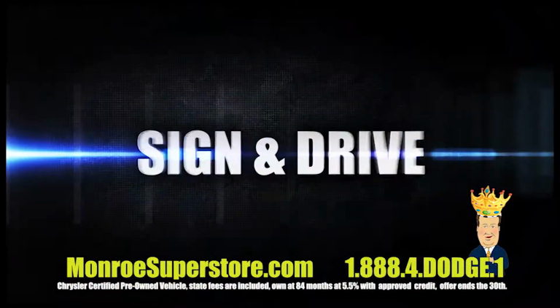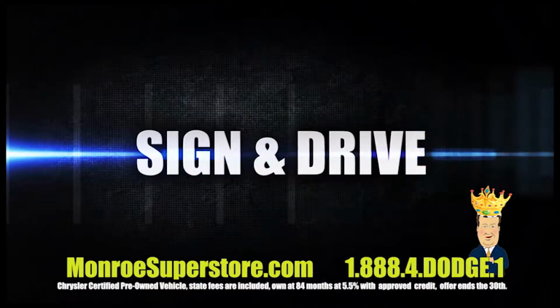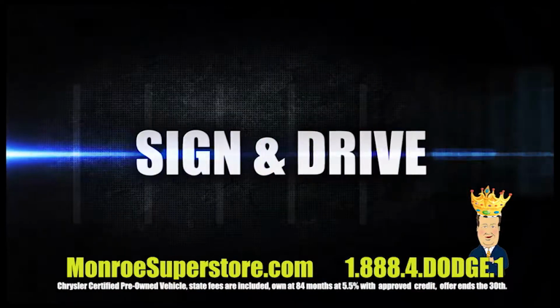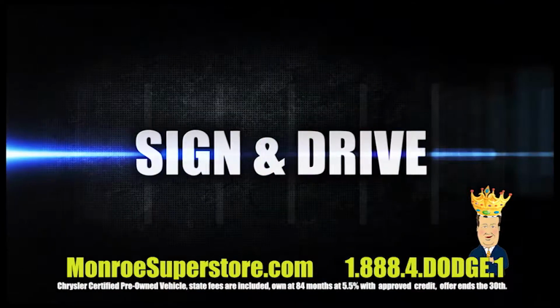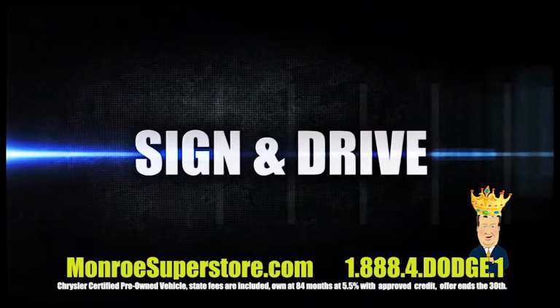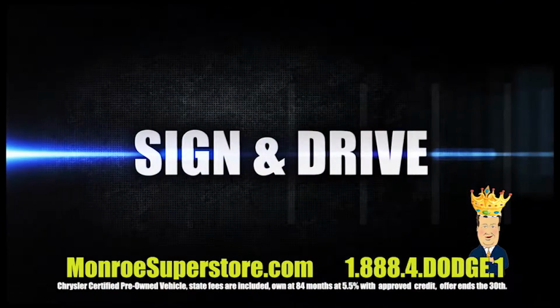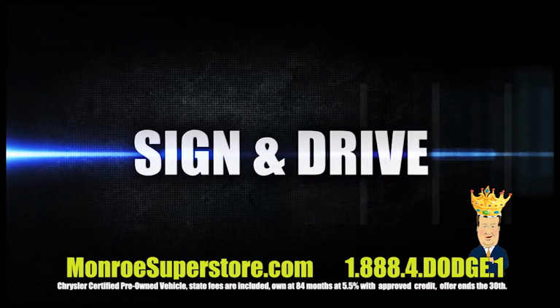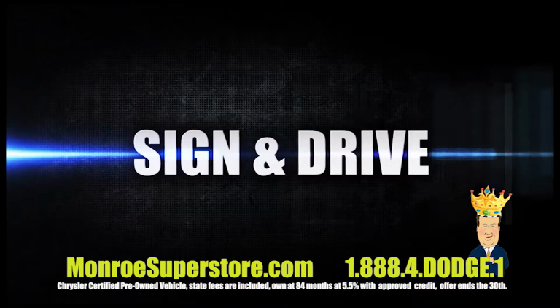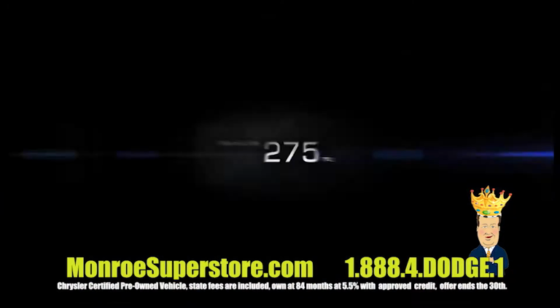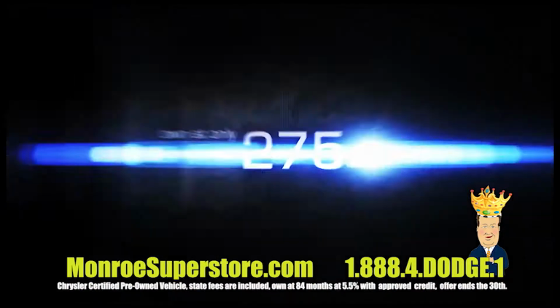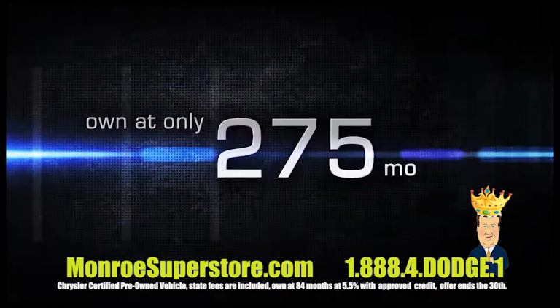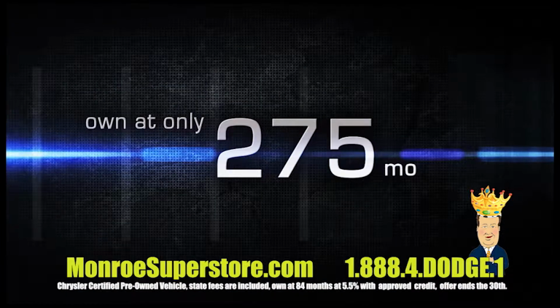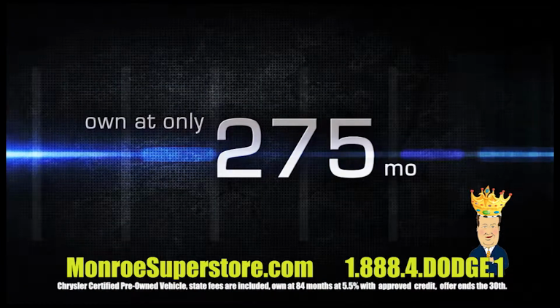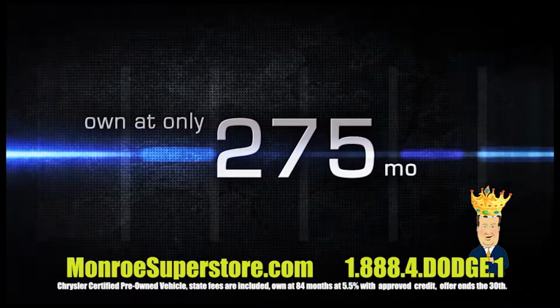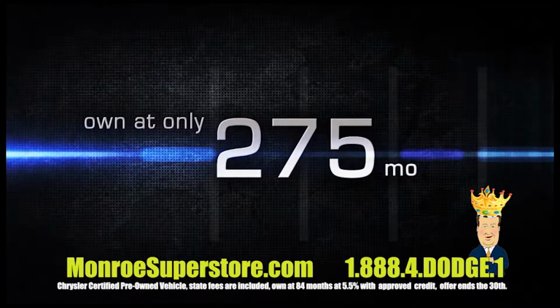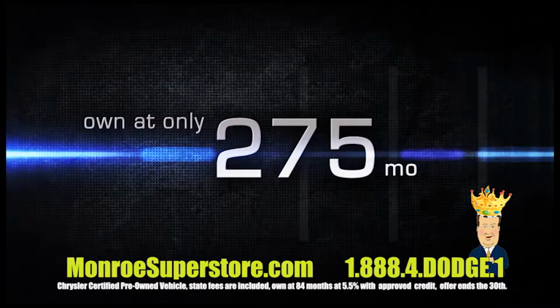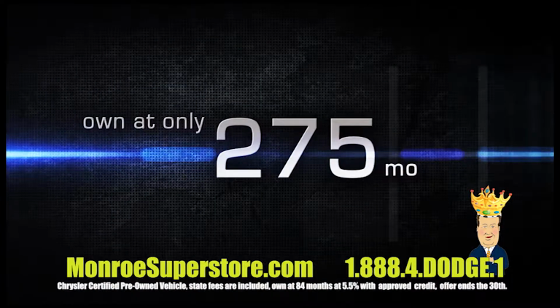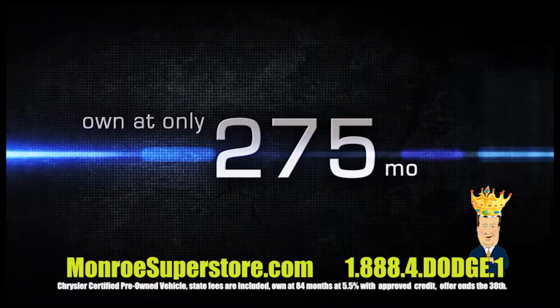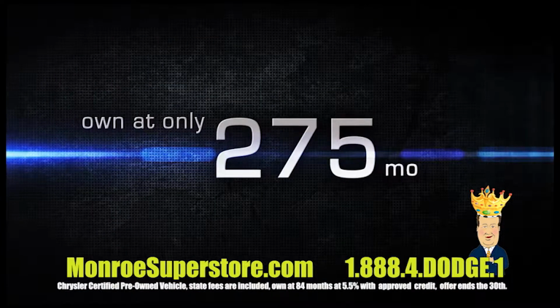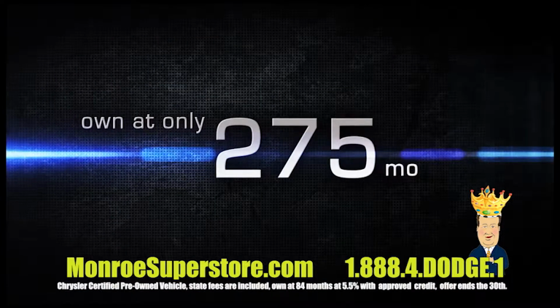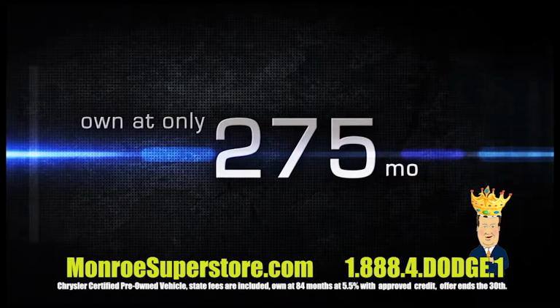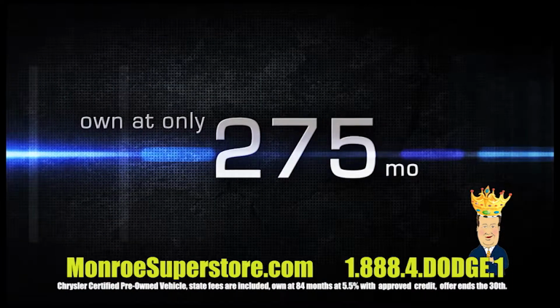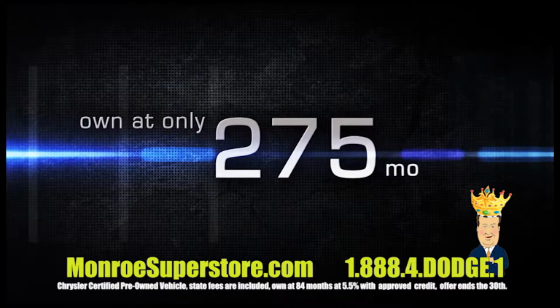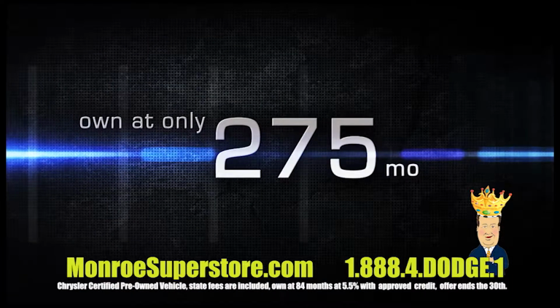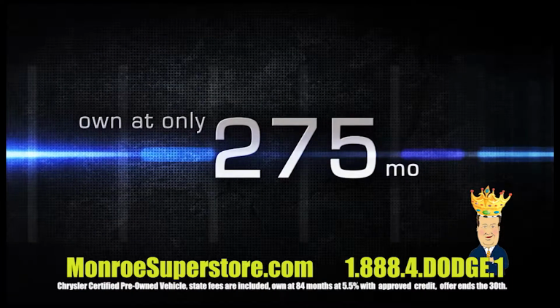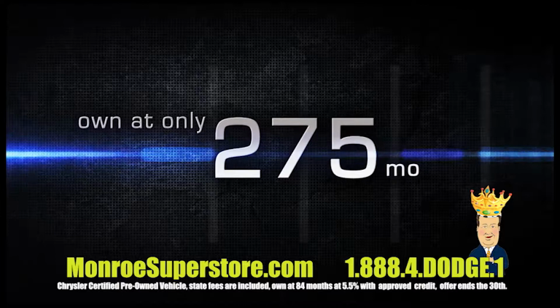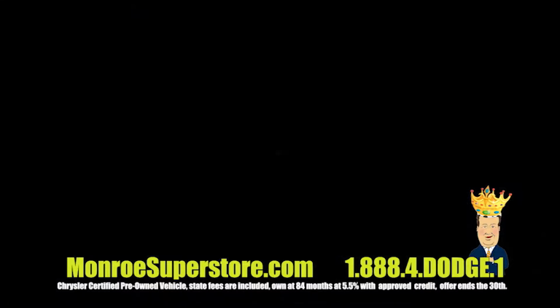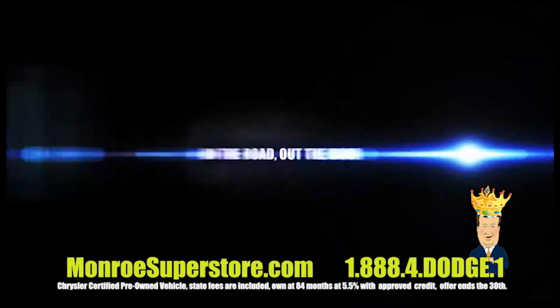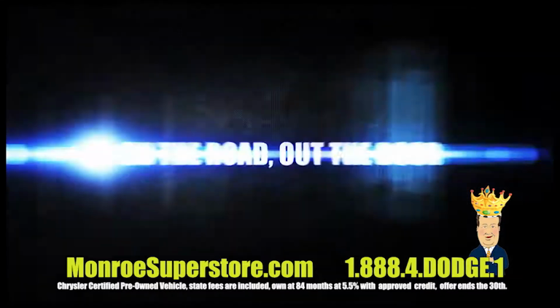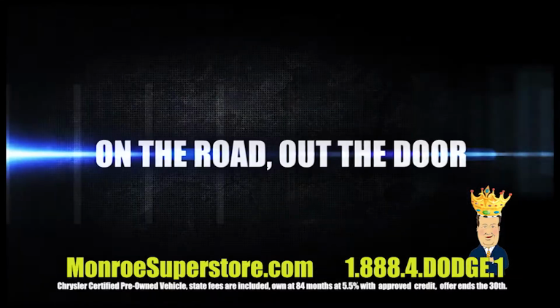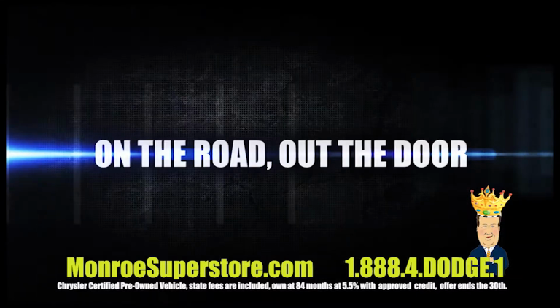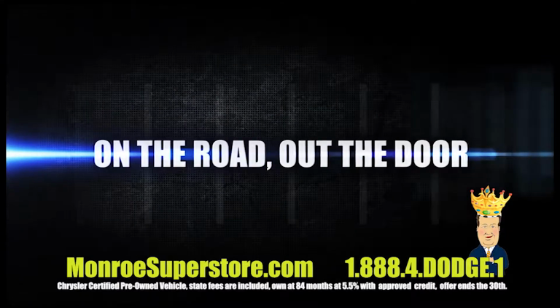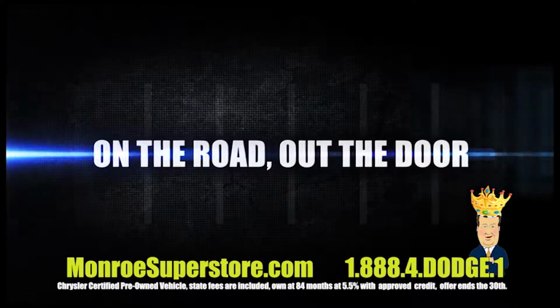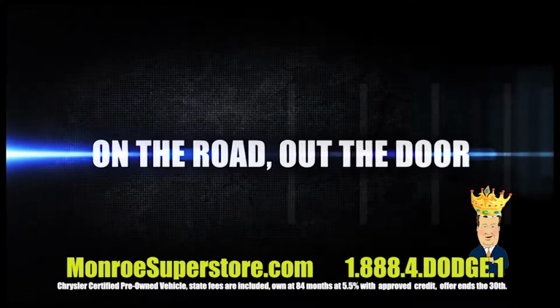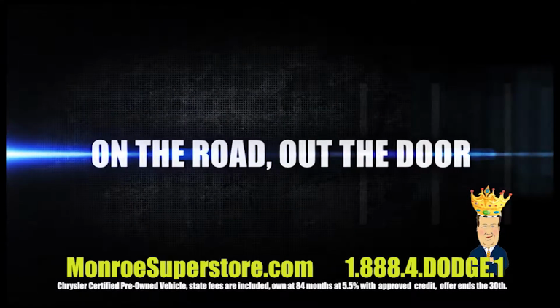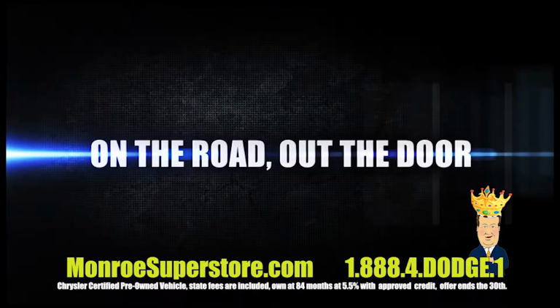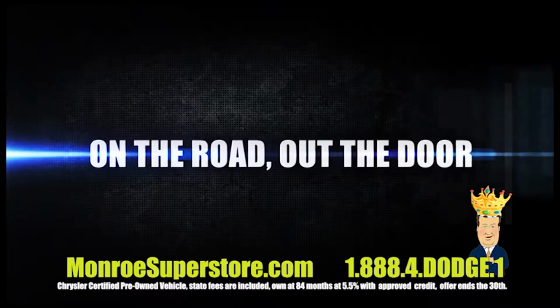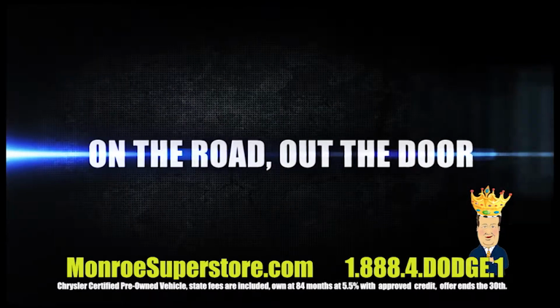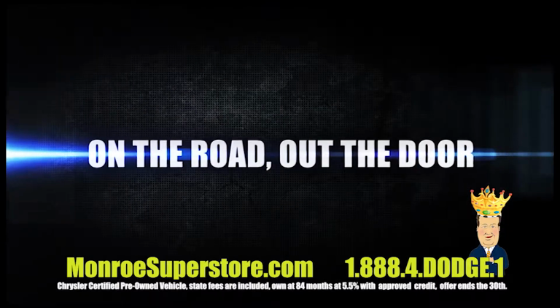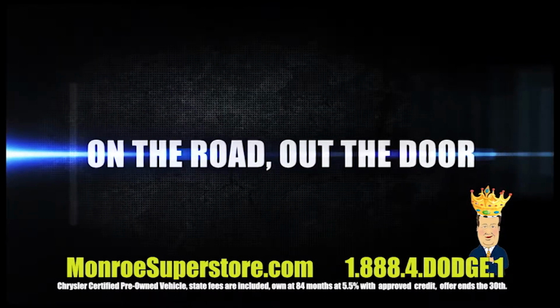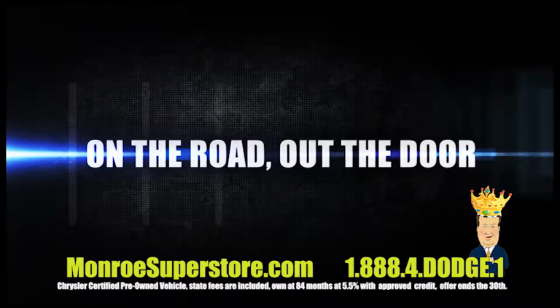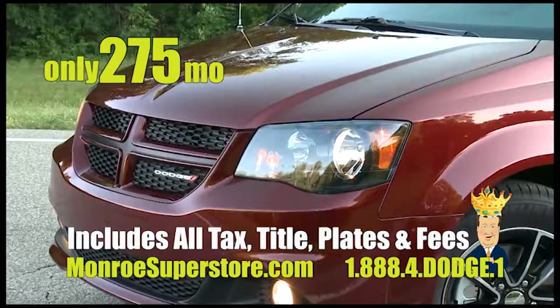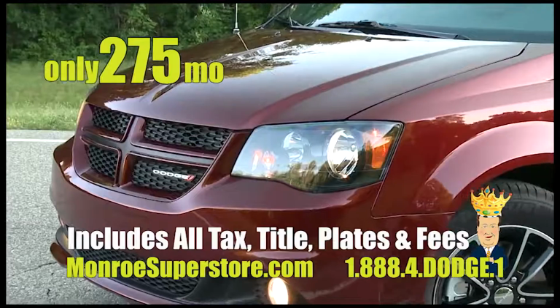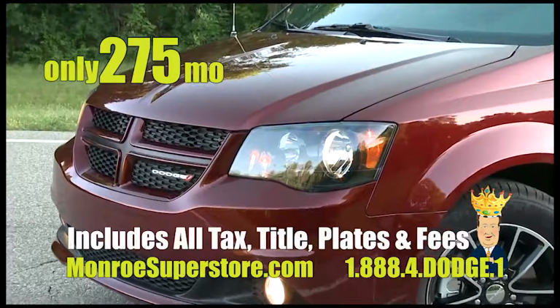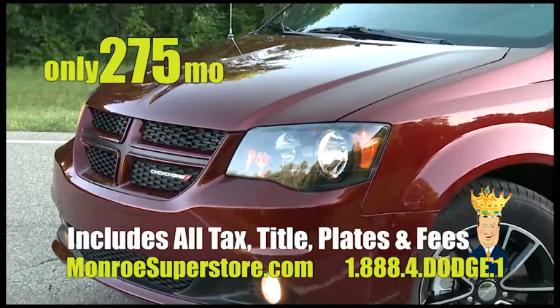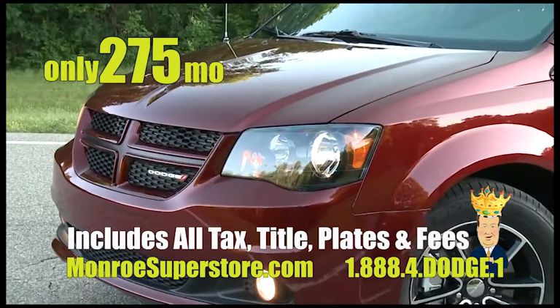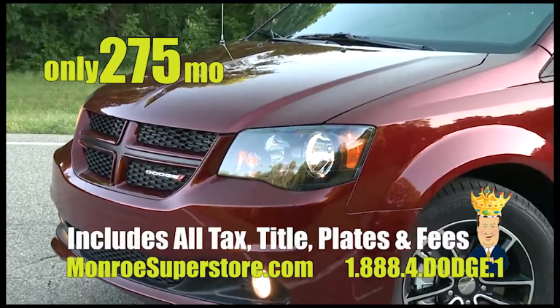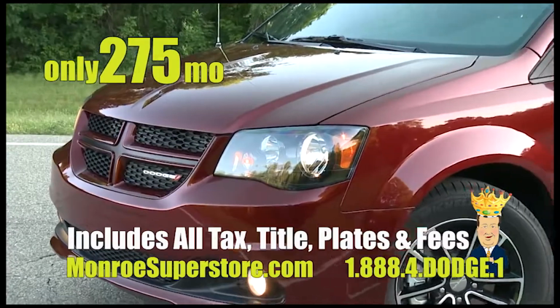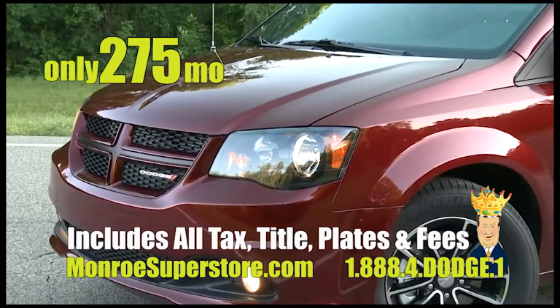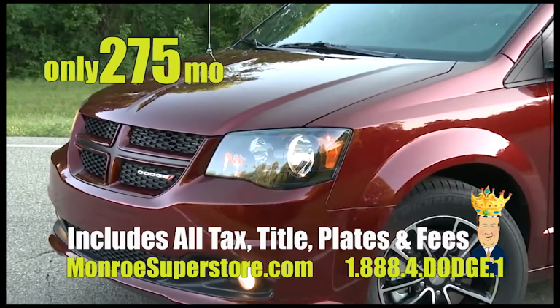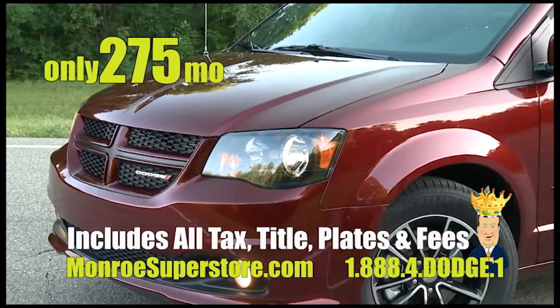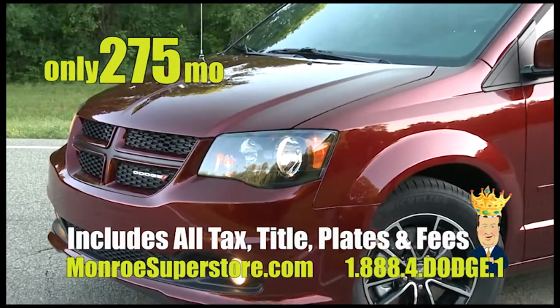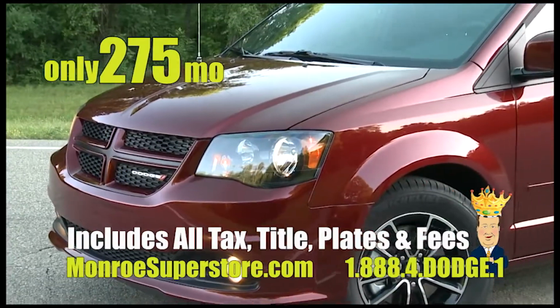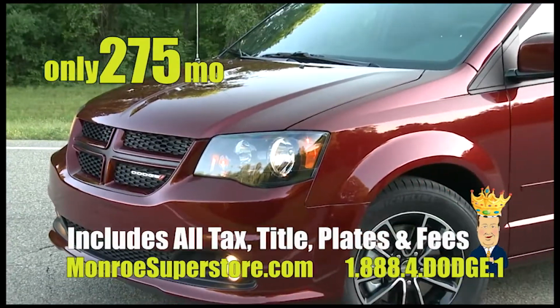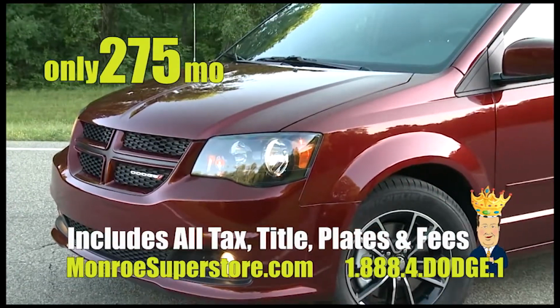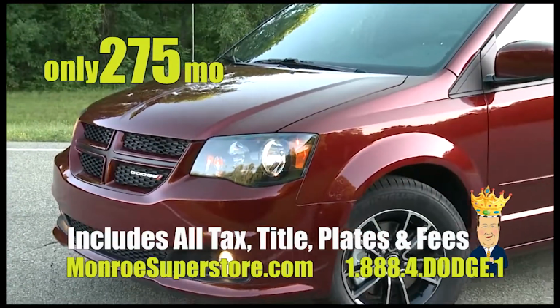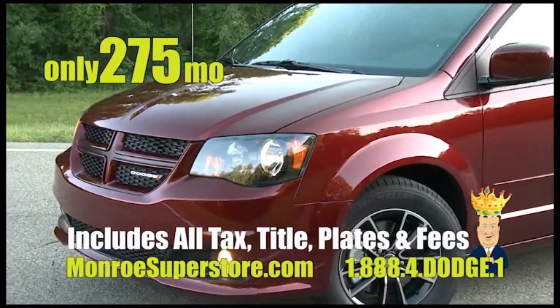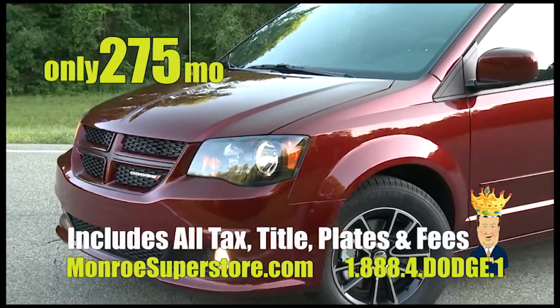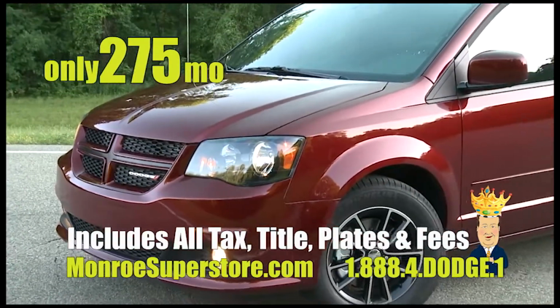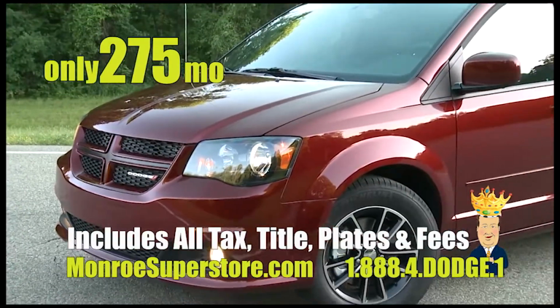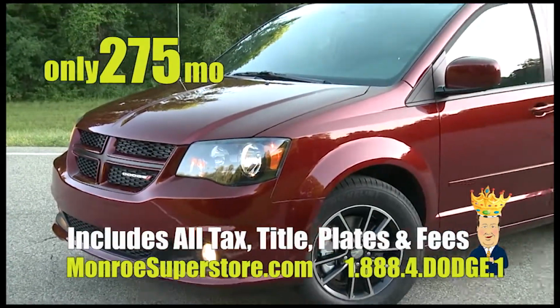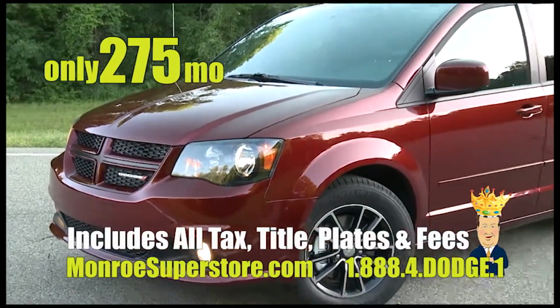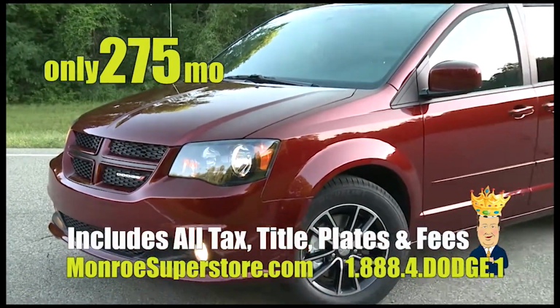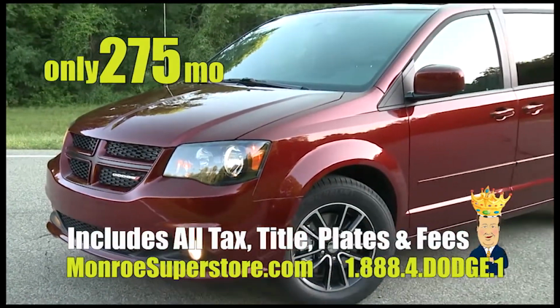Sign & Drive, owning only $275. That's complete on the road, out the door, including all tax, title, plates, and fees.